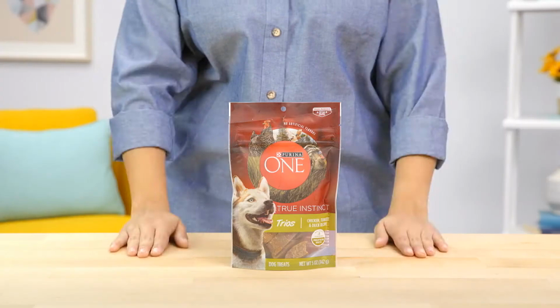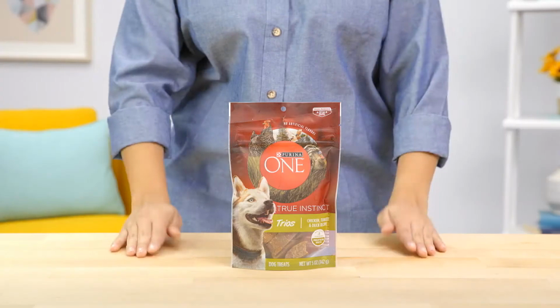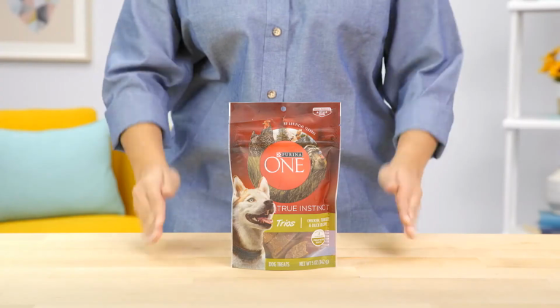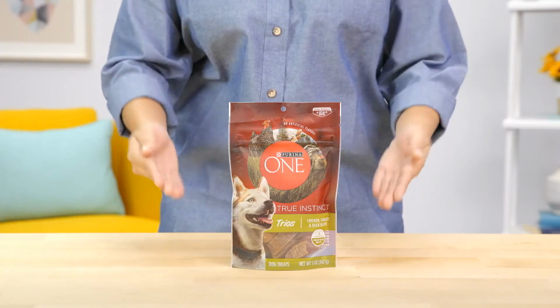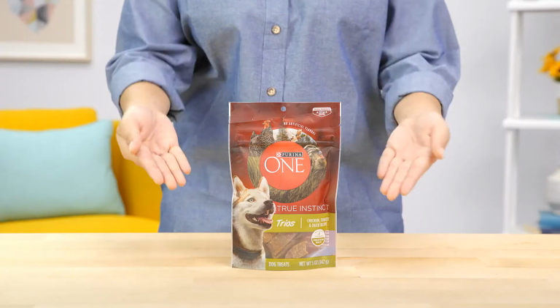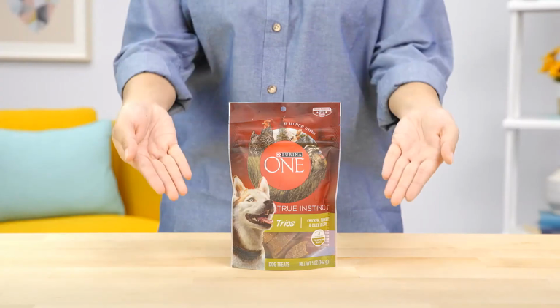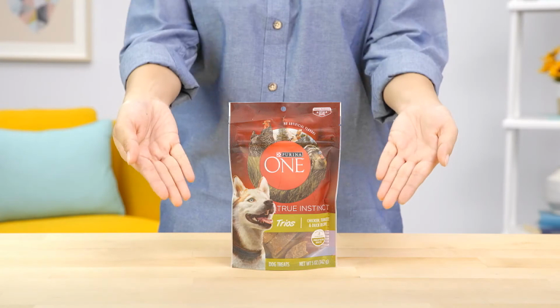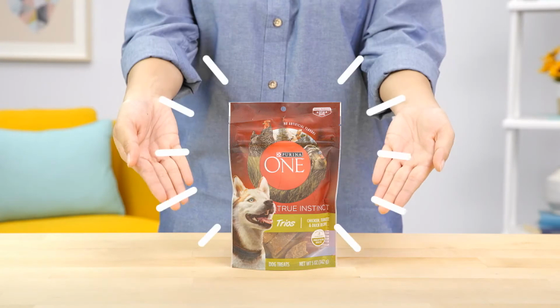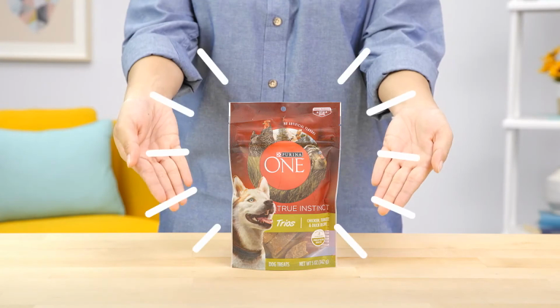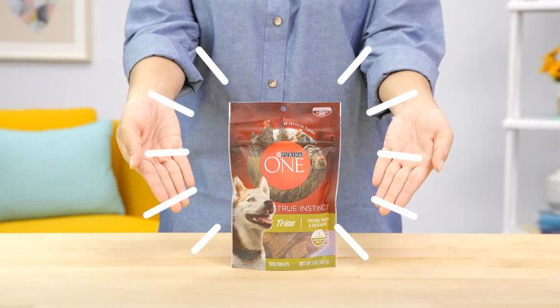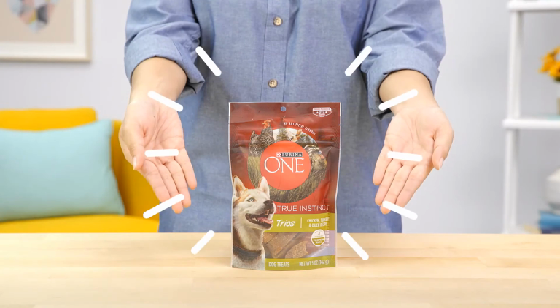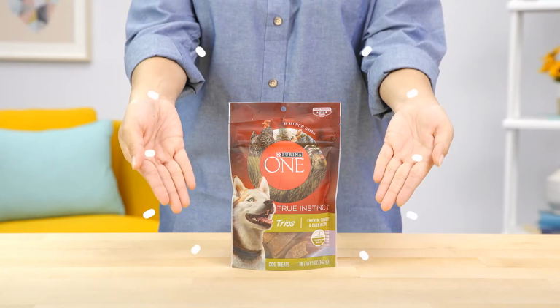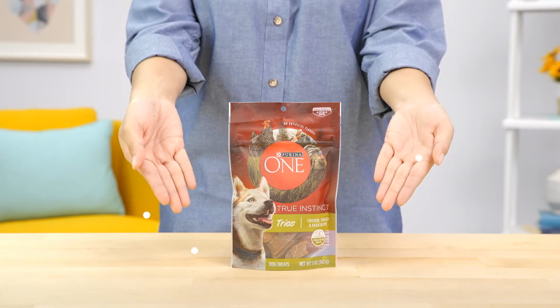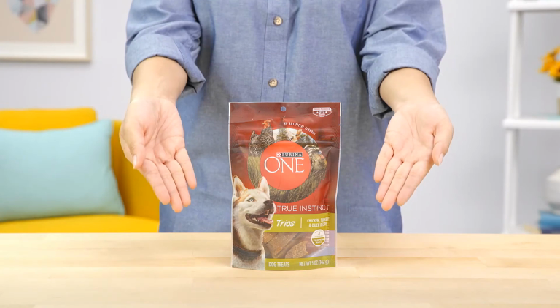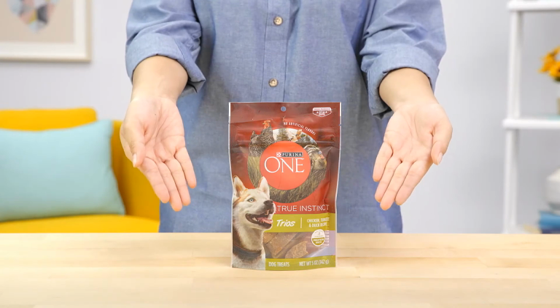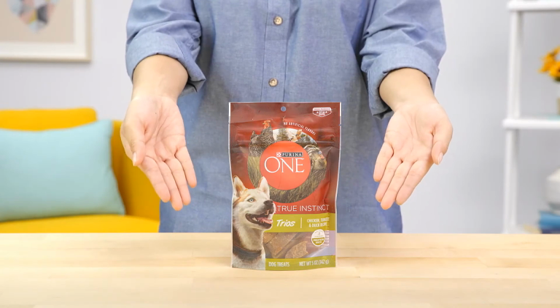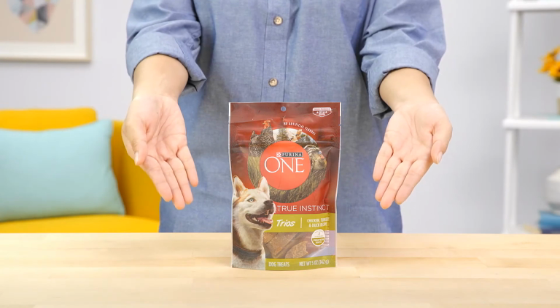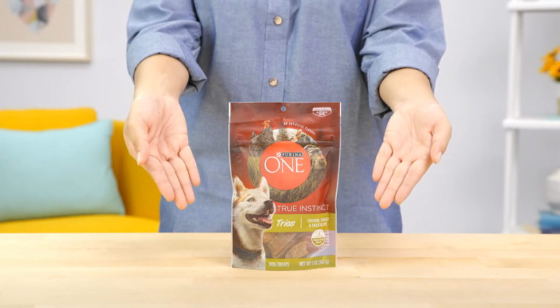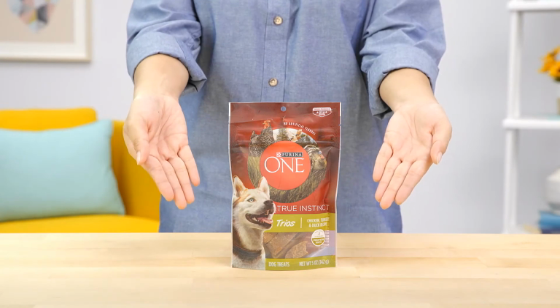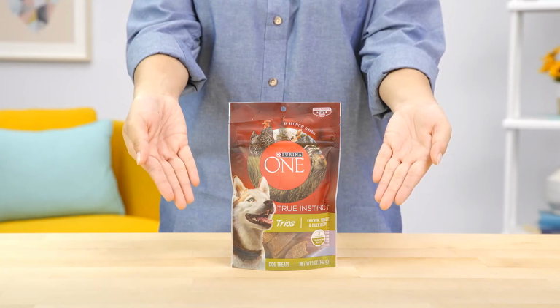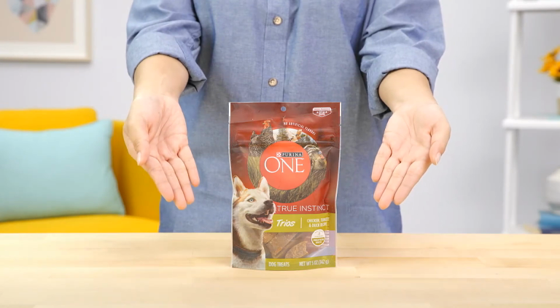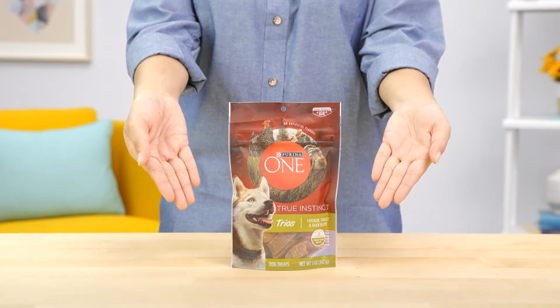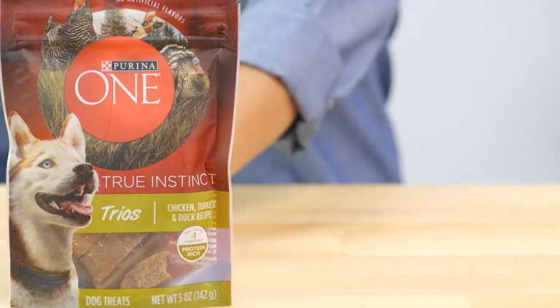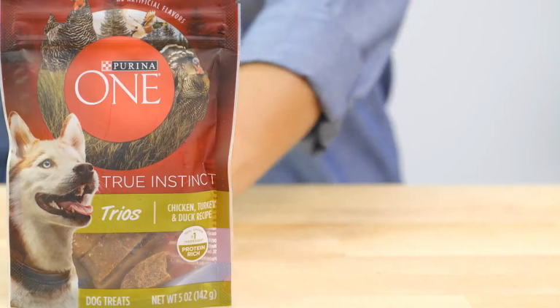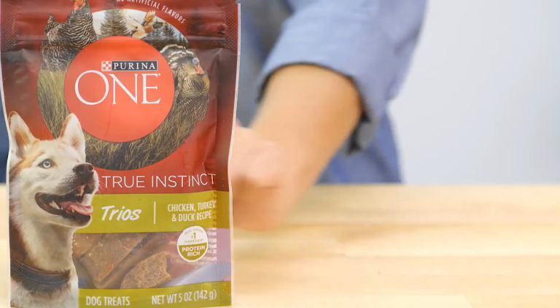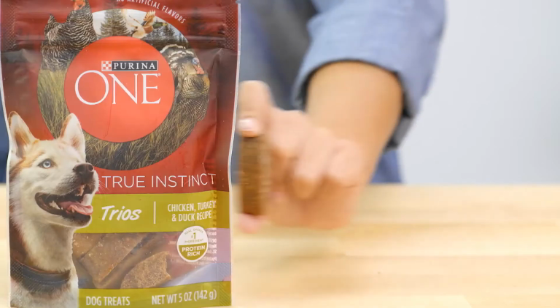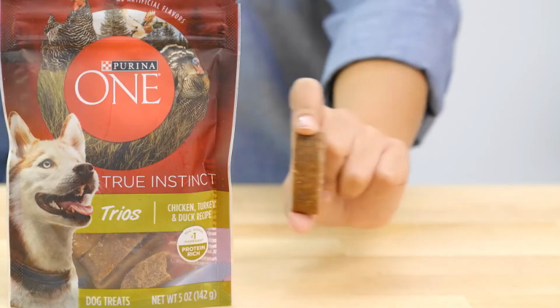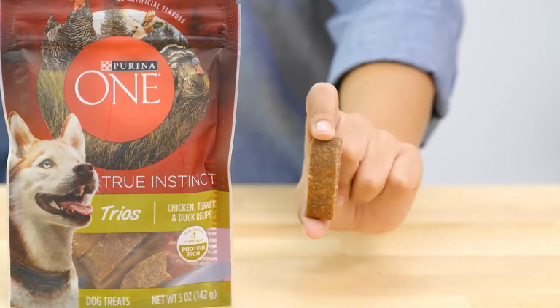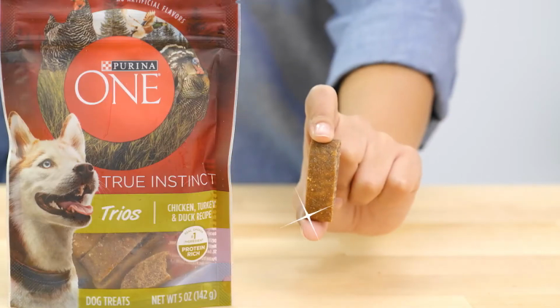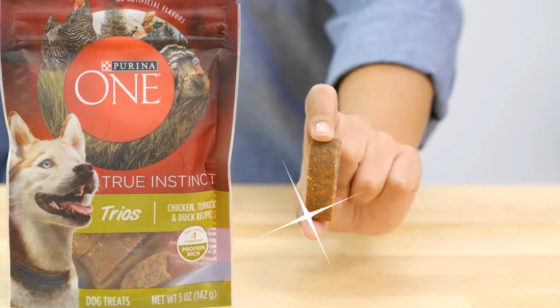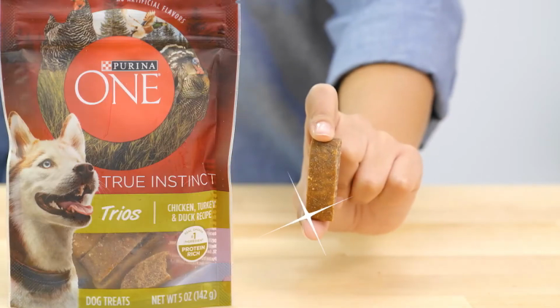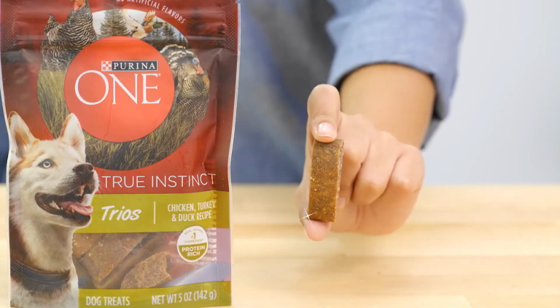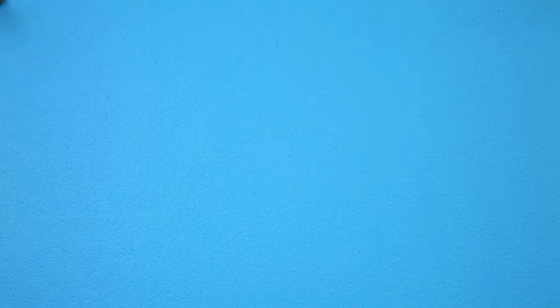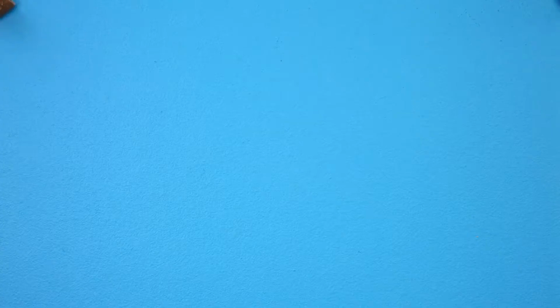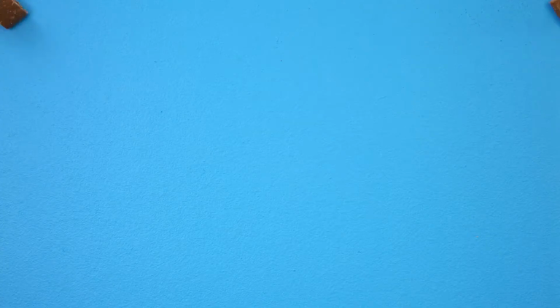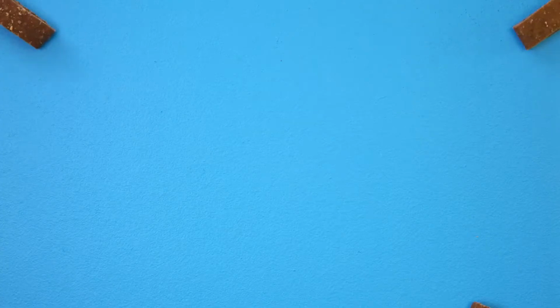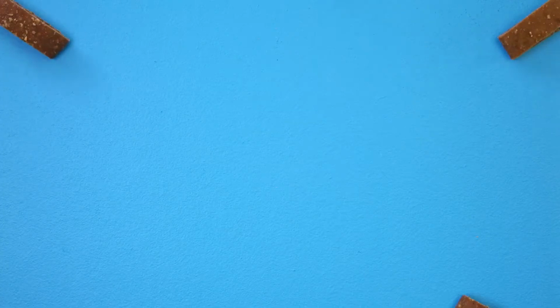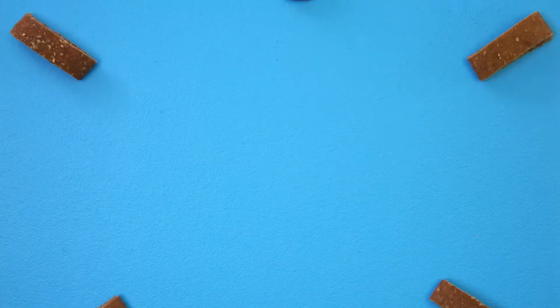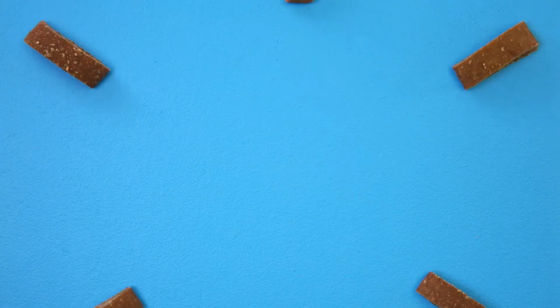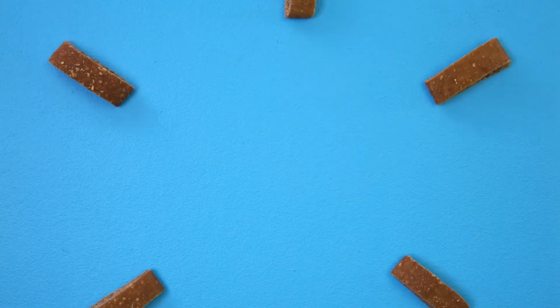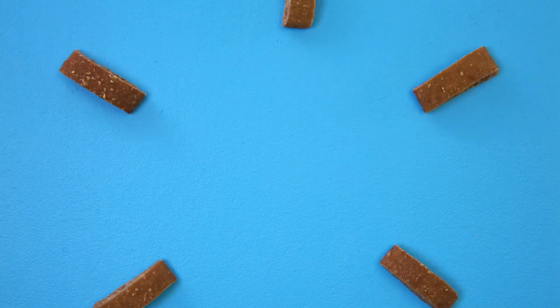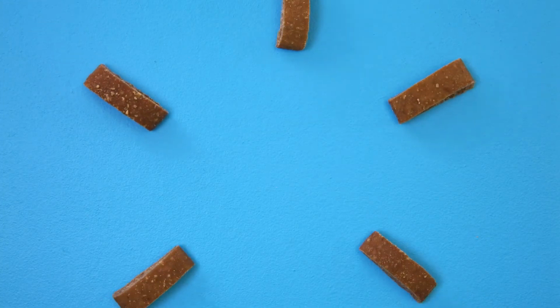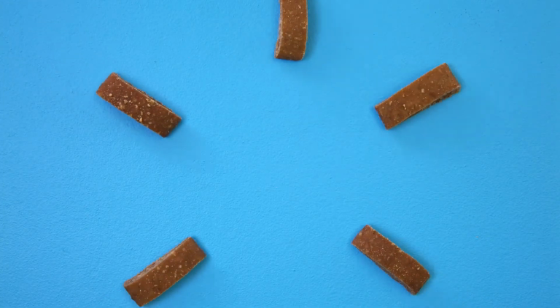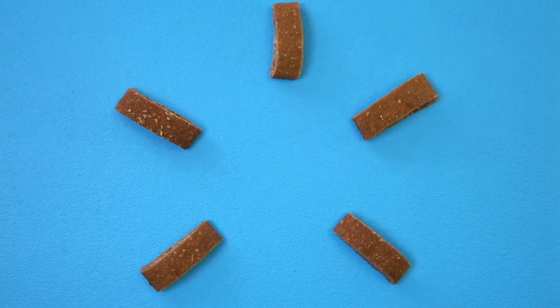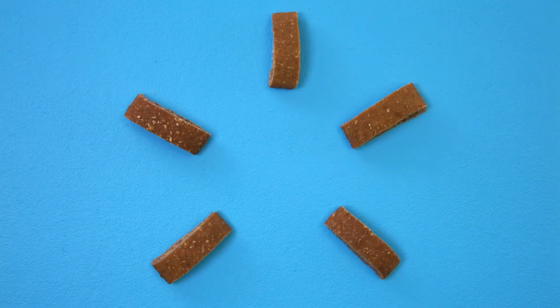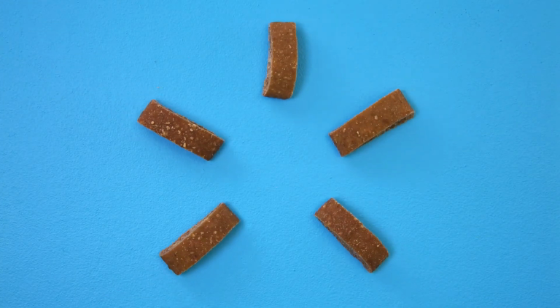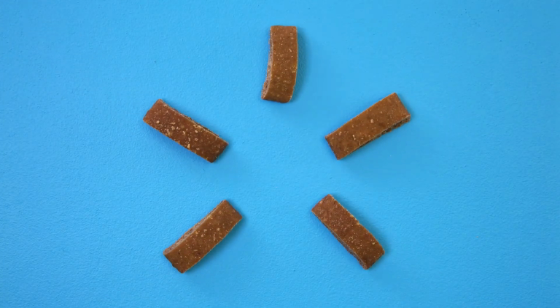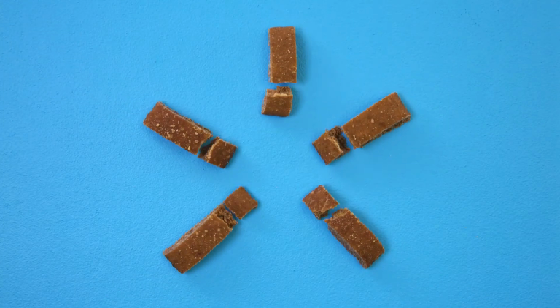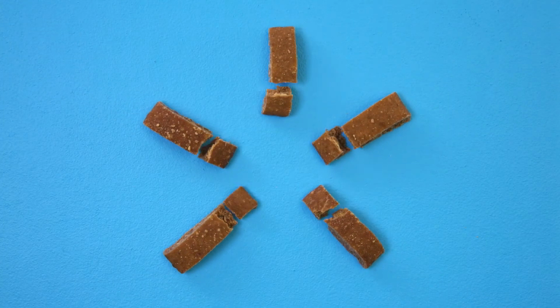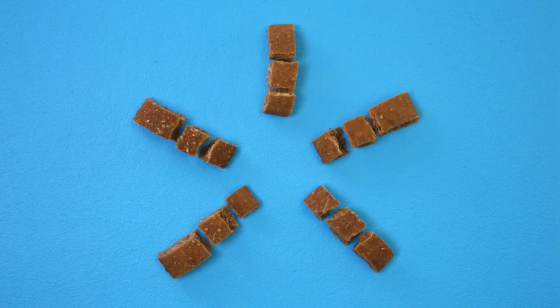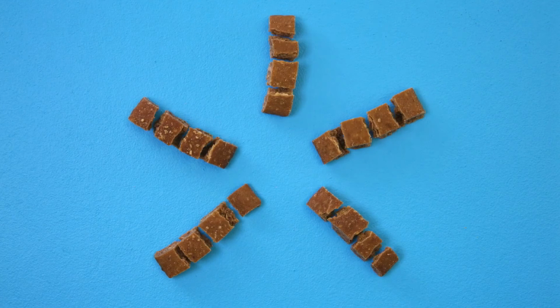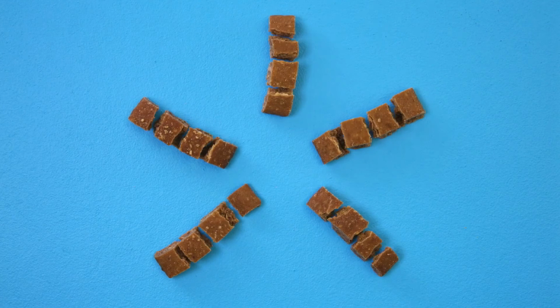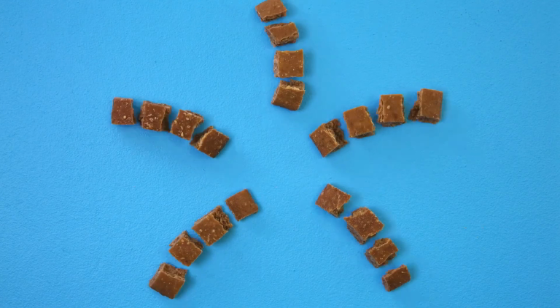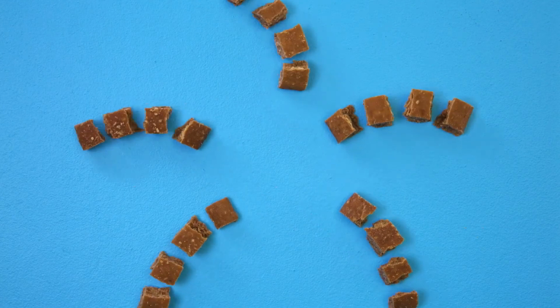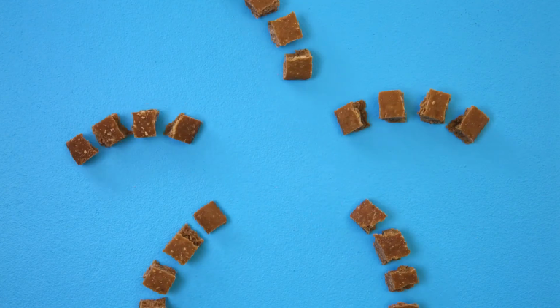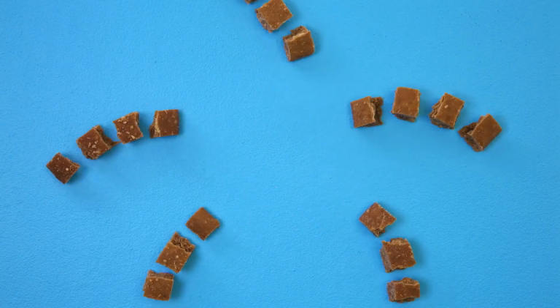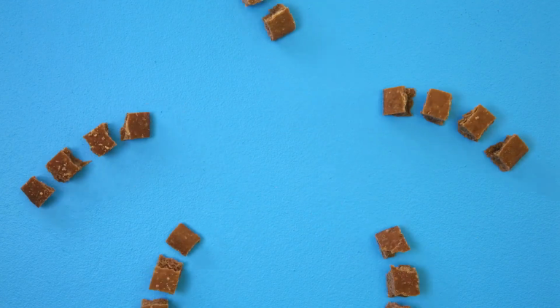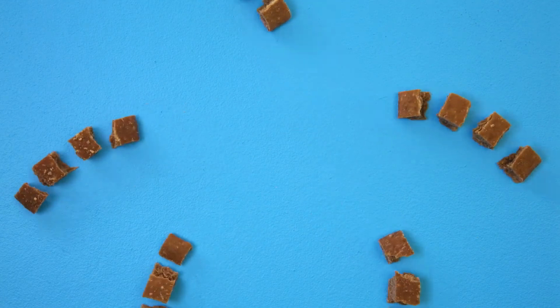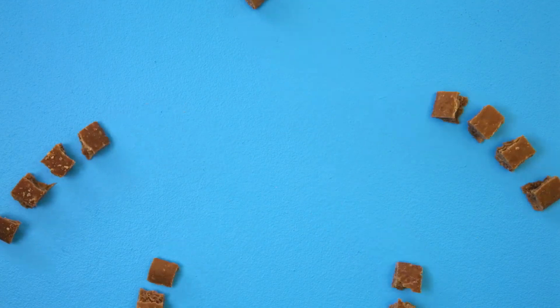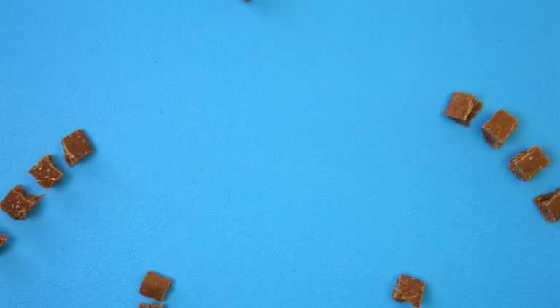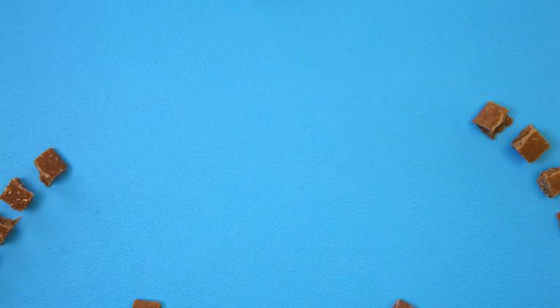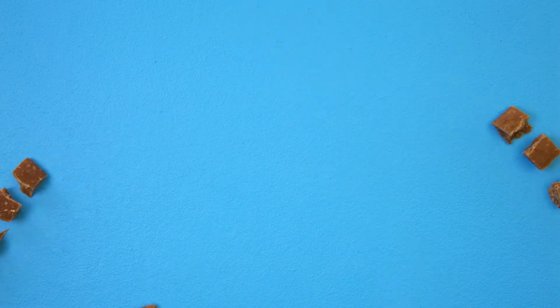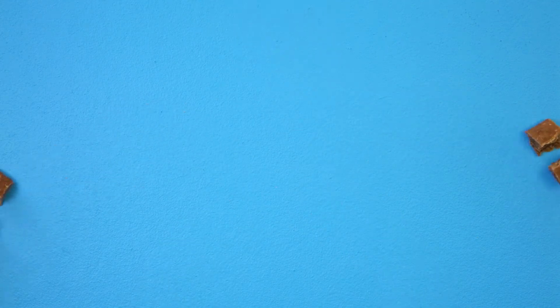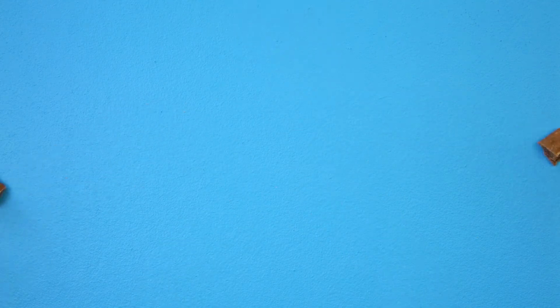Purina One True Instinct trios are delicious protein-rich morsels that can be broken into multiple training rewards.